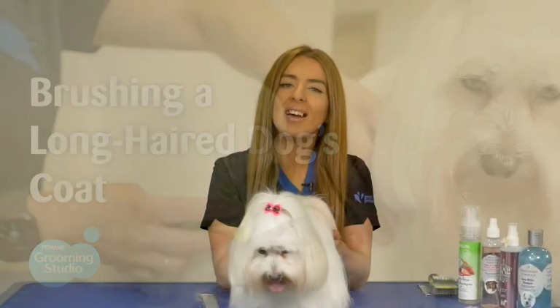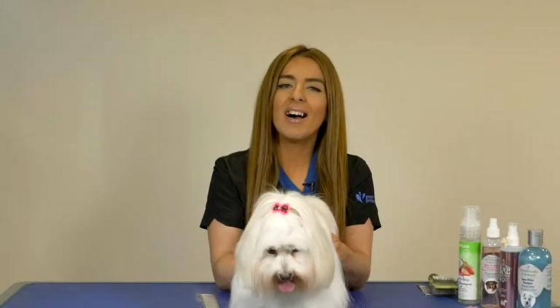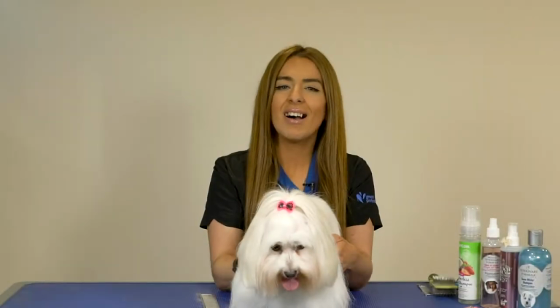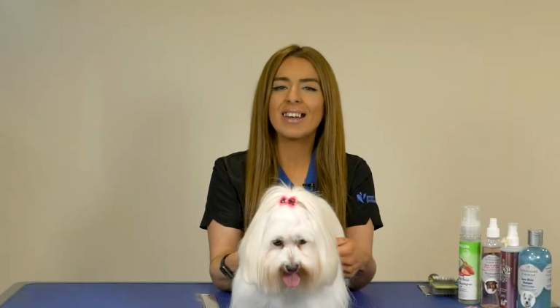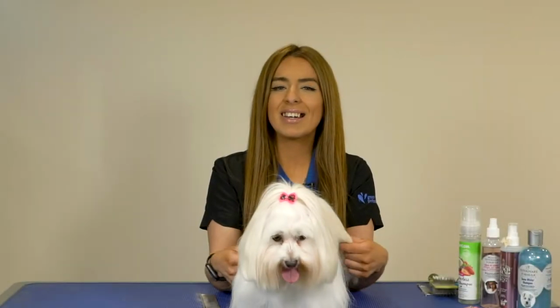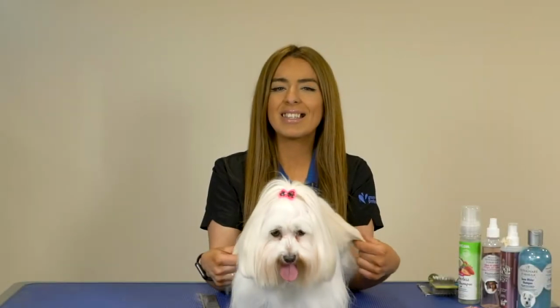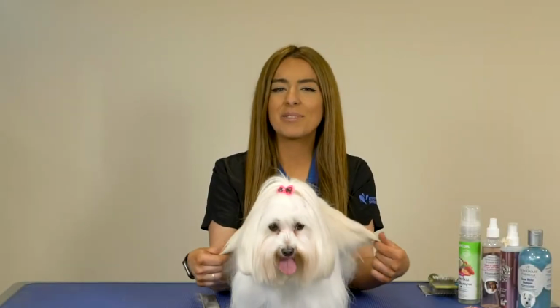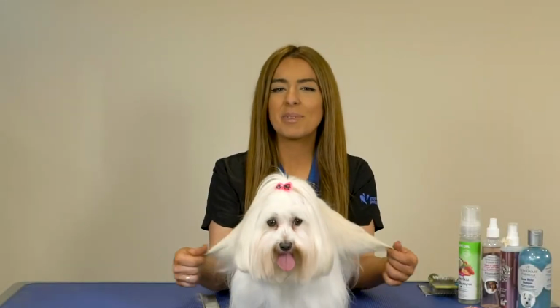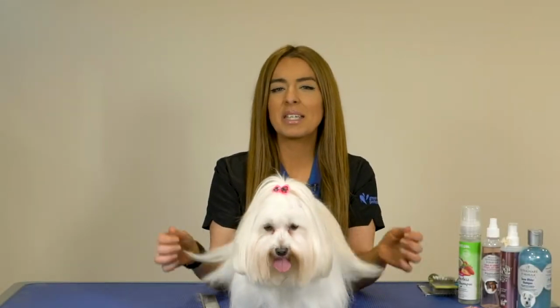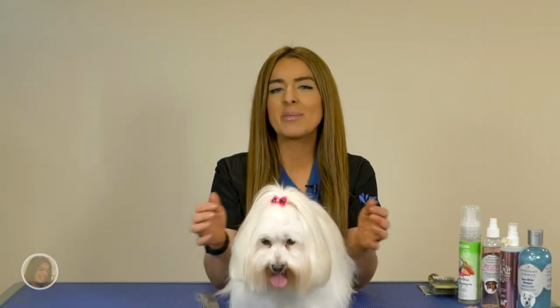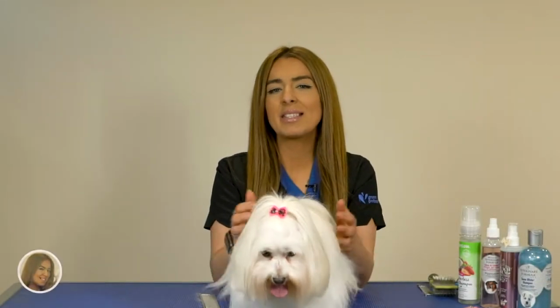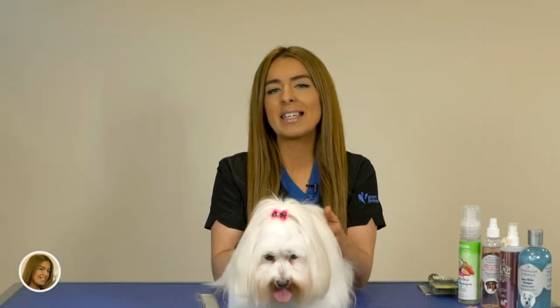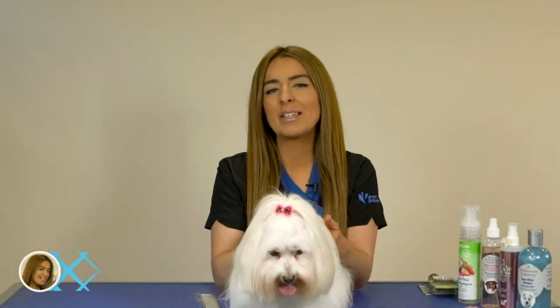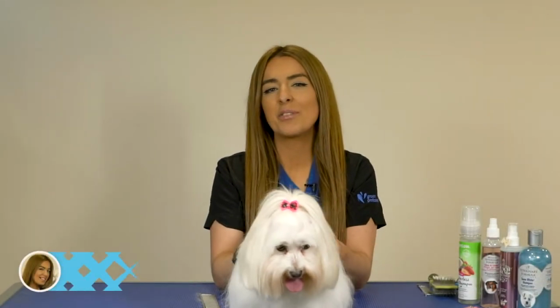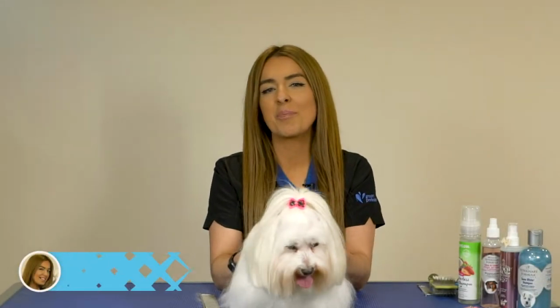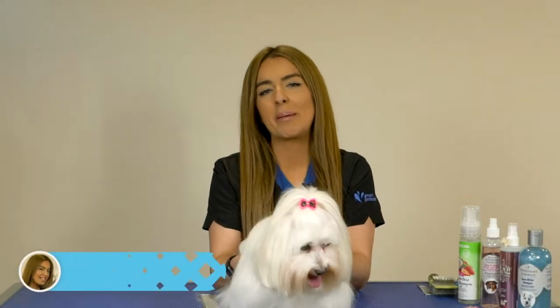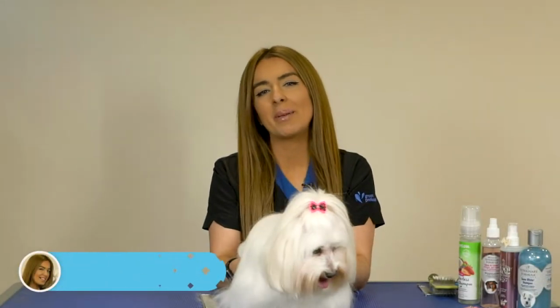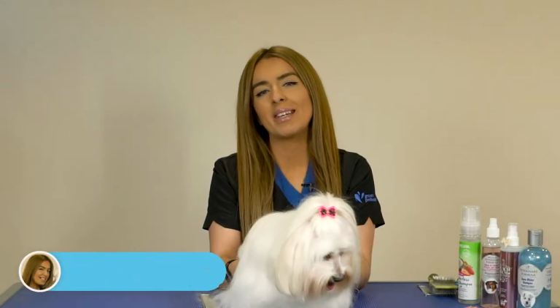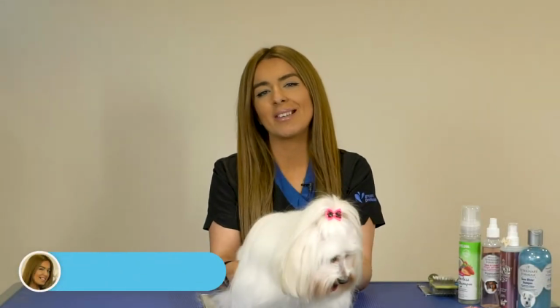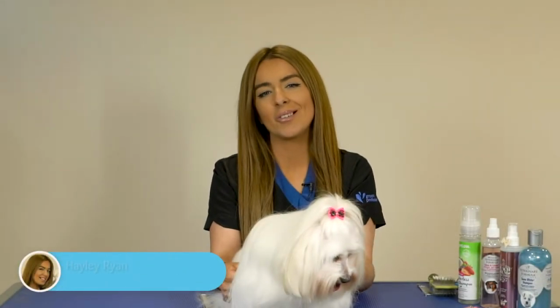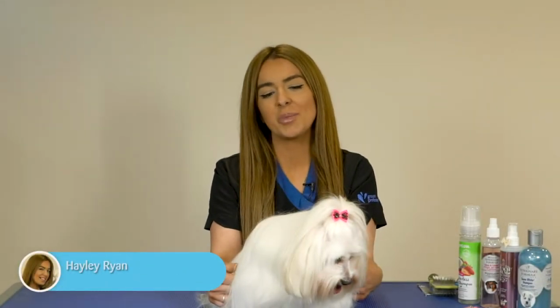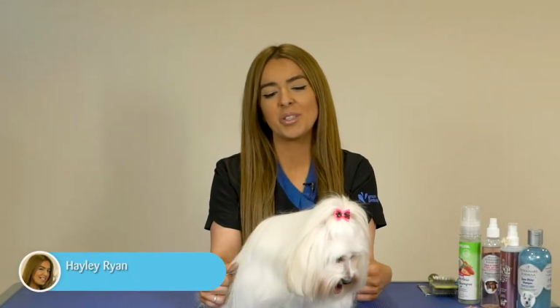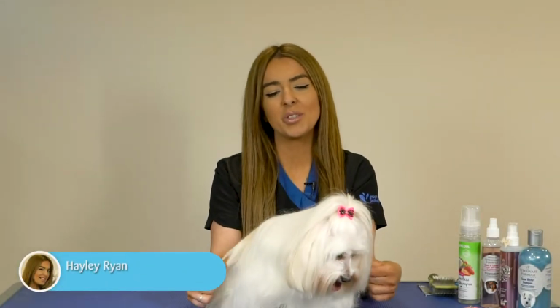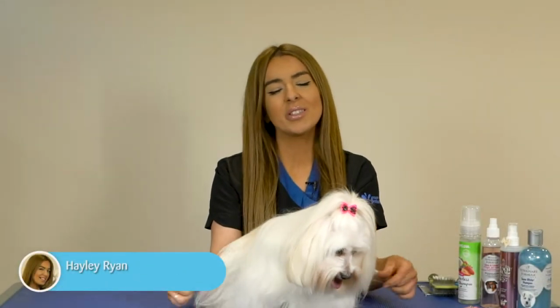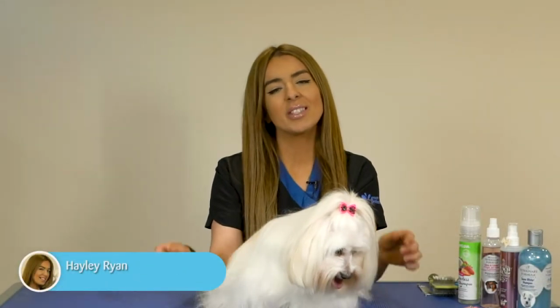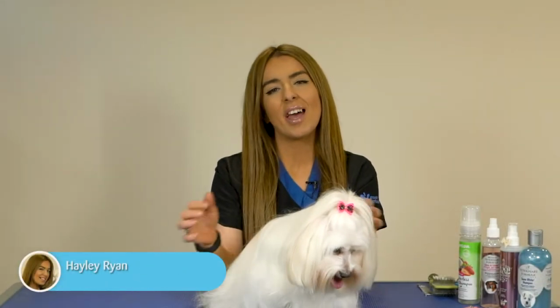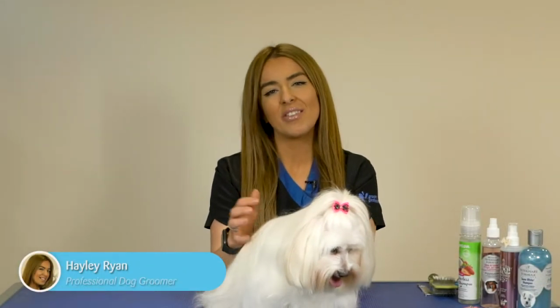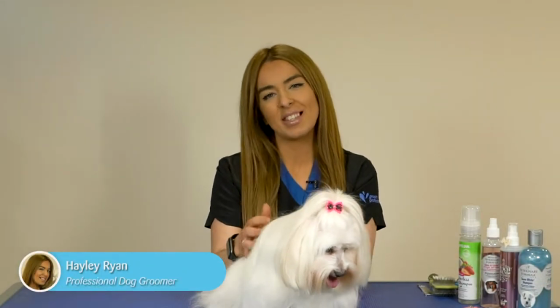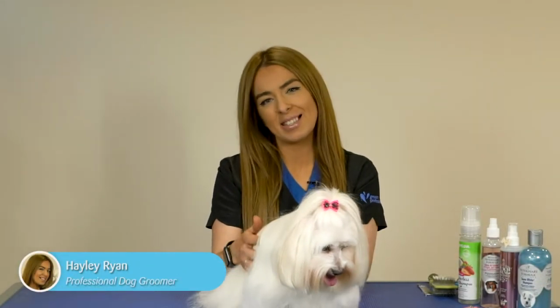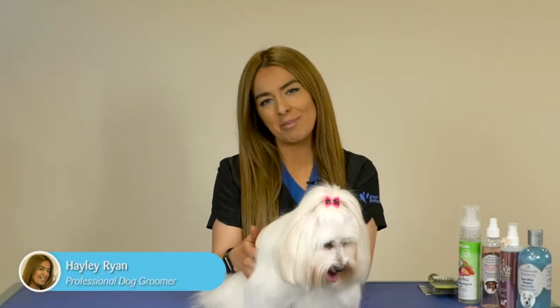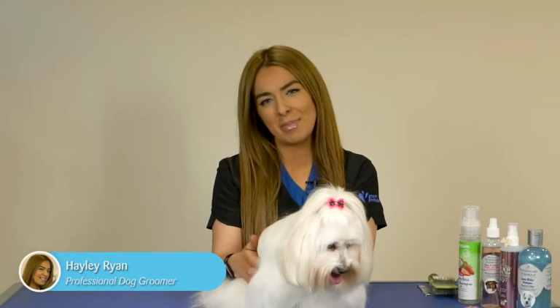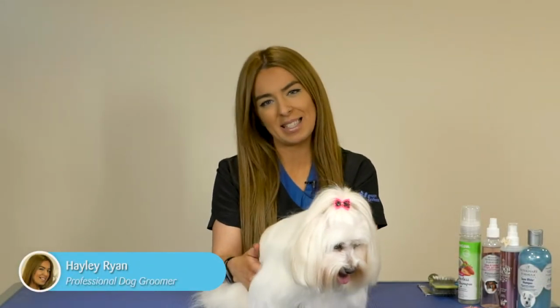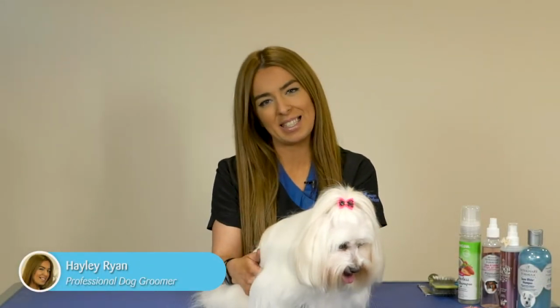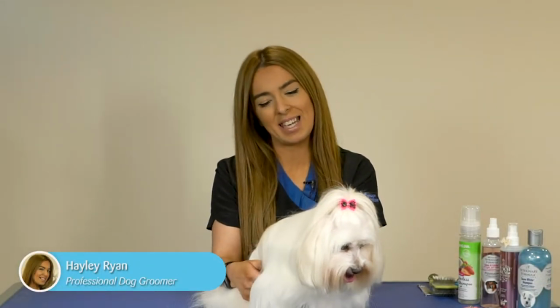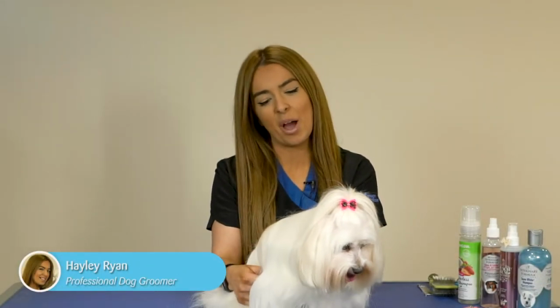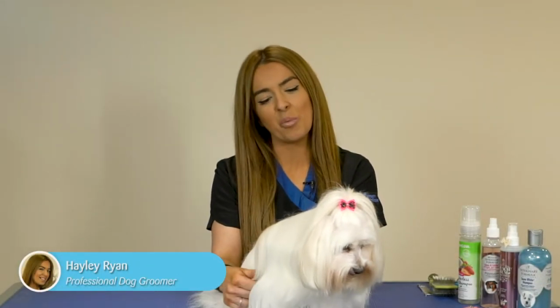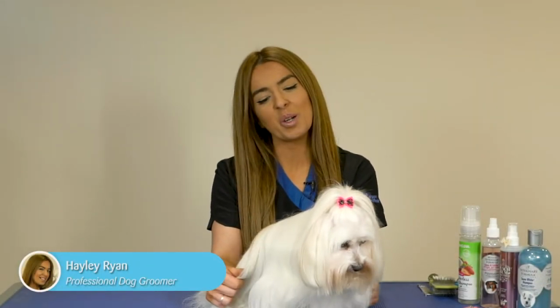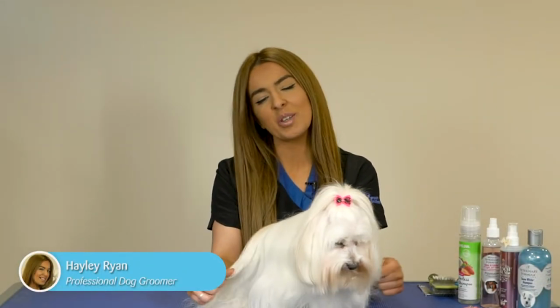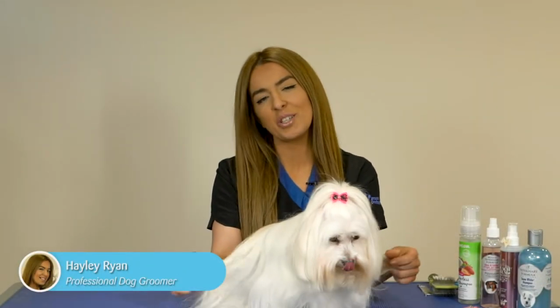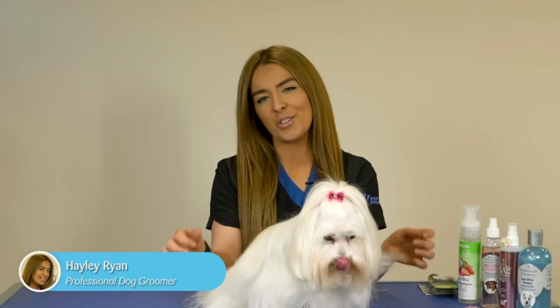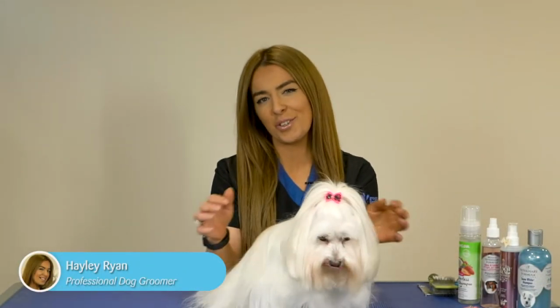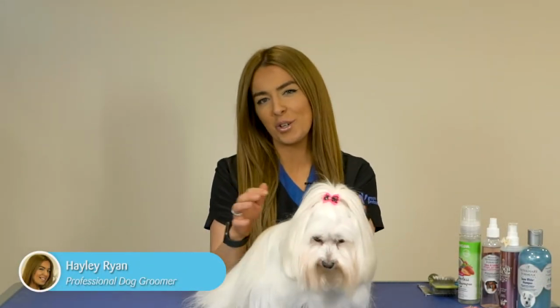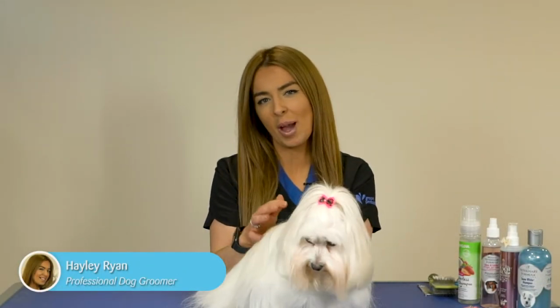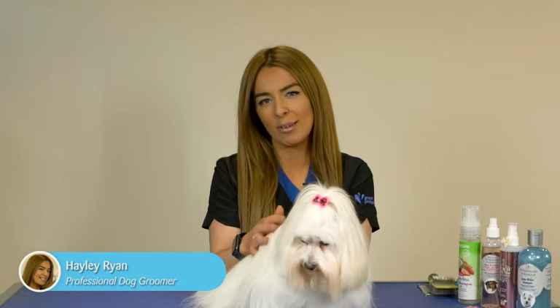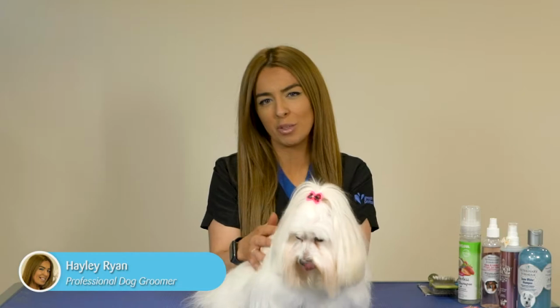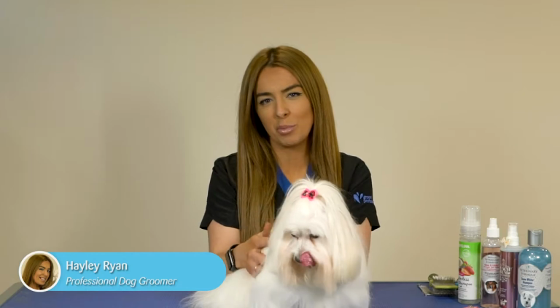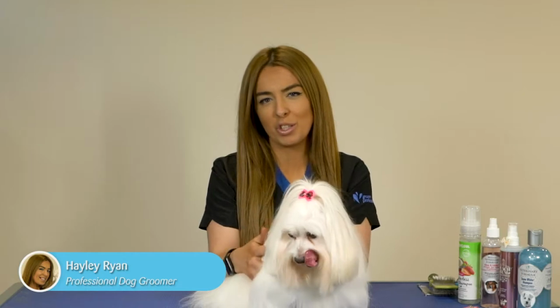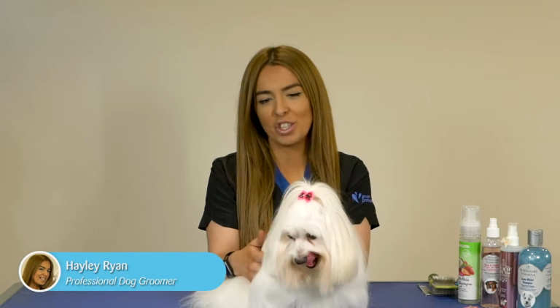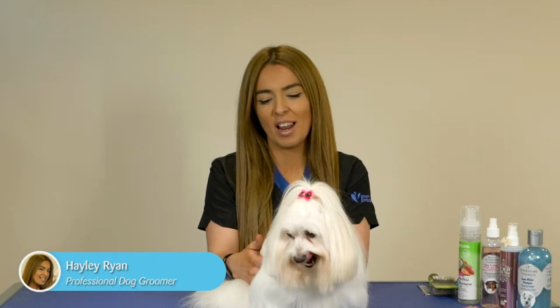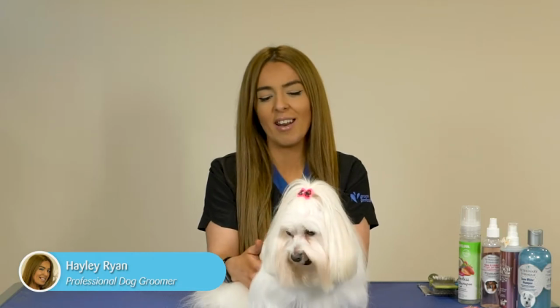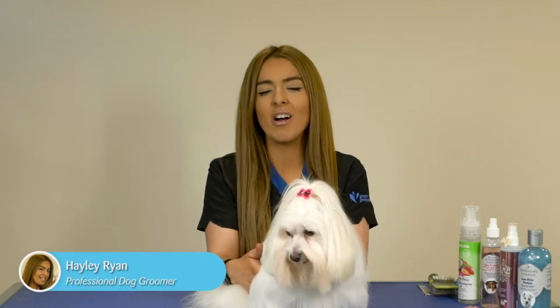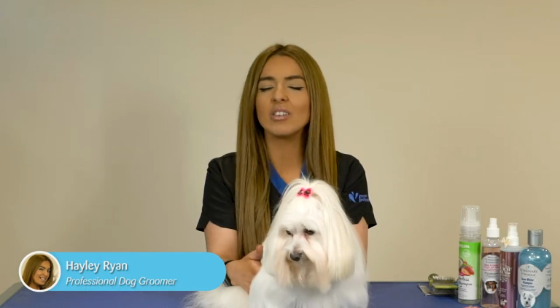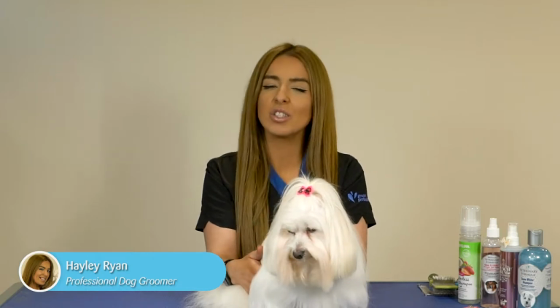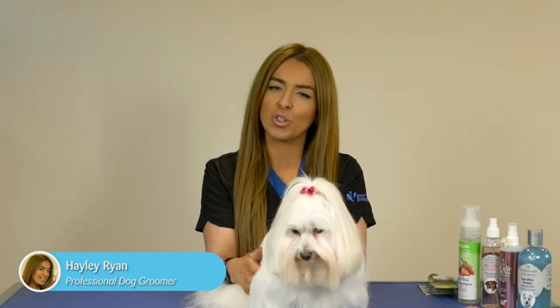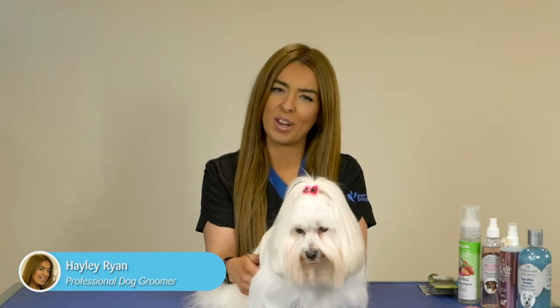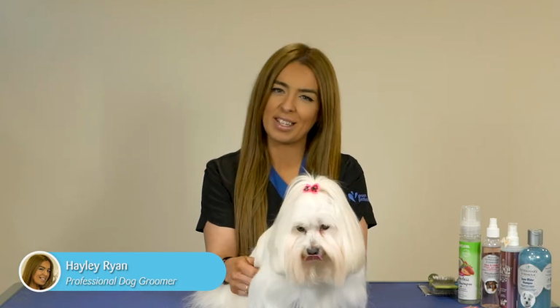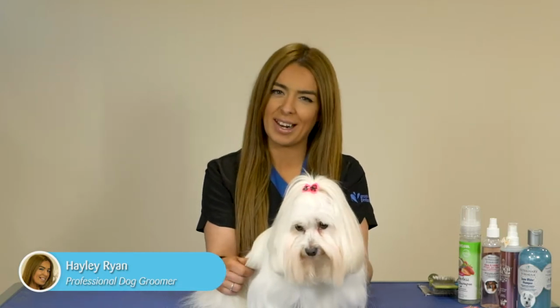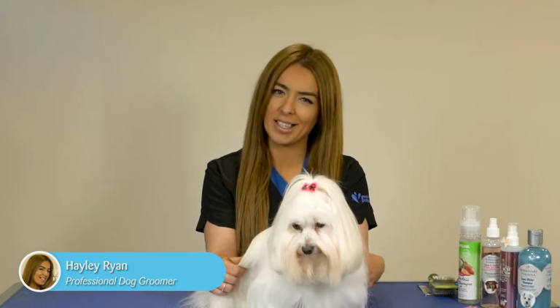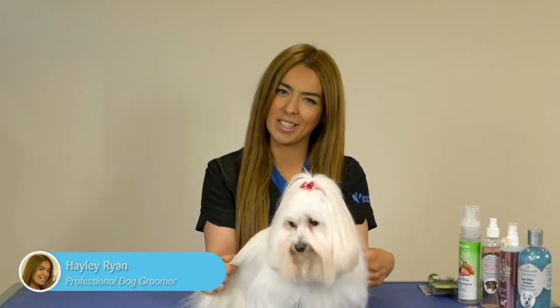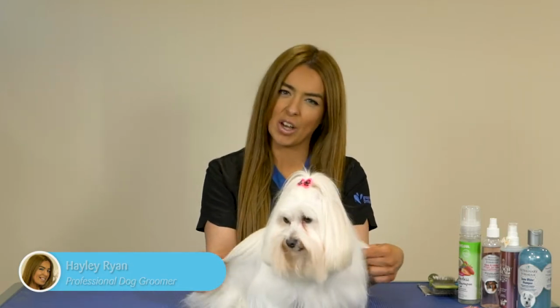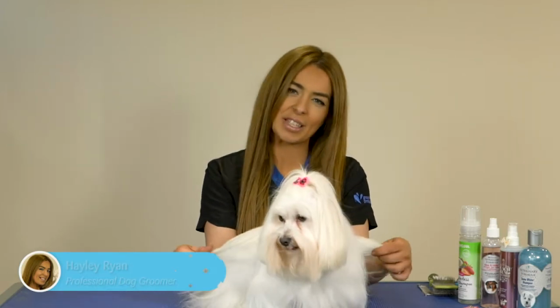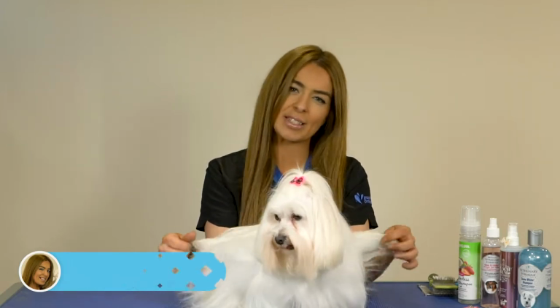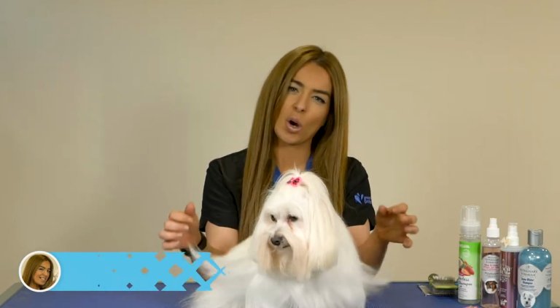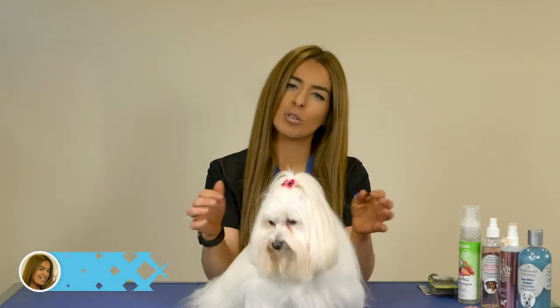Hi guys, my name is Hayley from Petmania Grooming Studios and this is Misty, and we're going to show you how to brush a long straight haired doggy's coat.